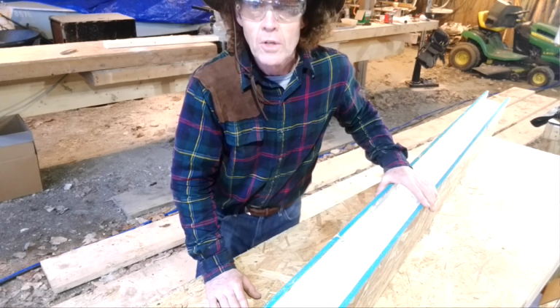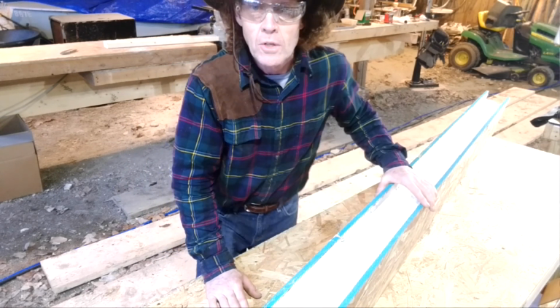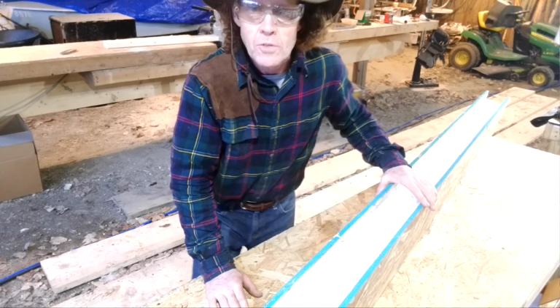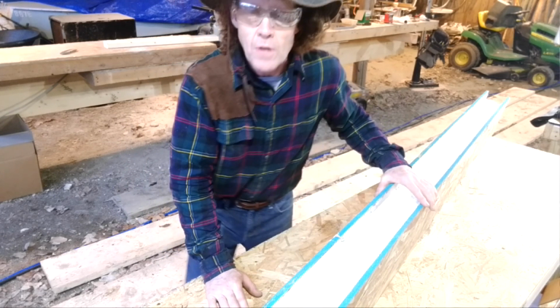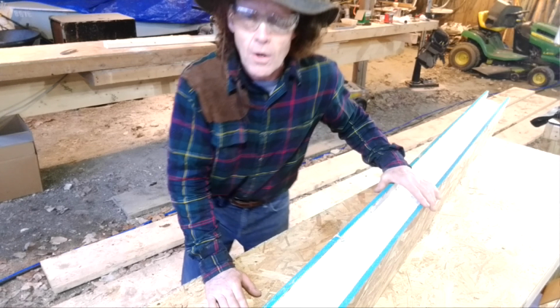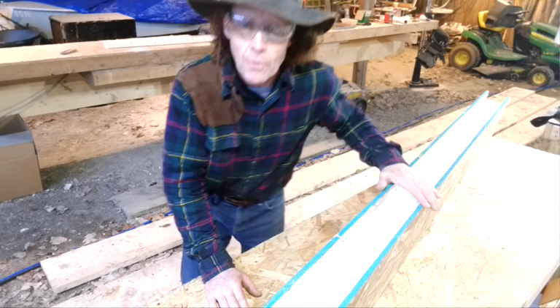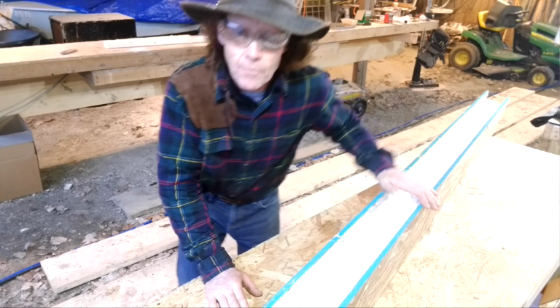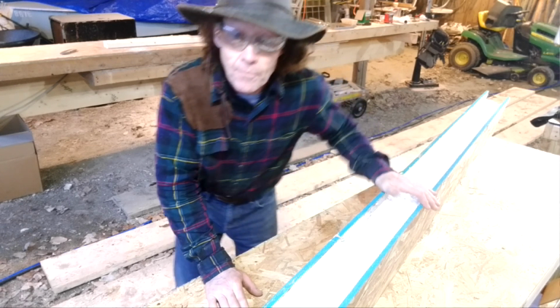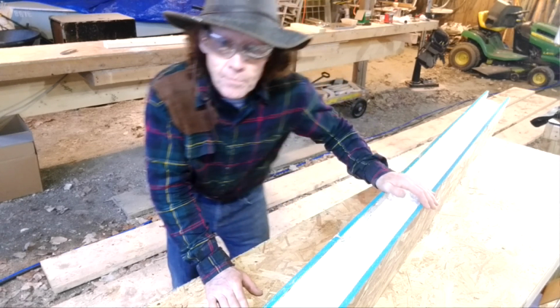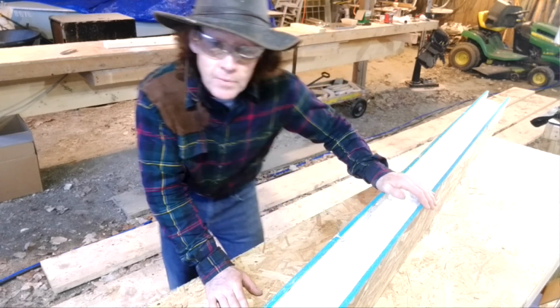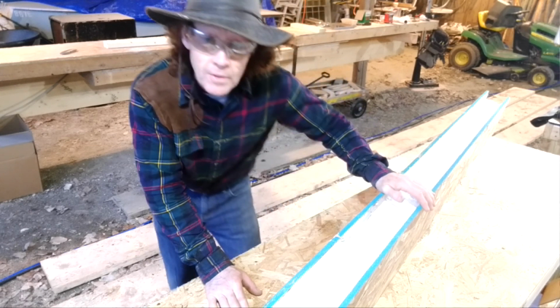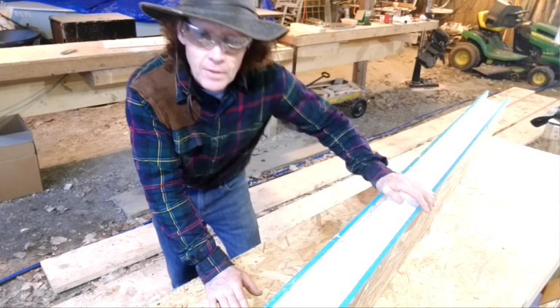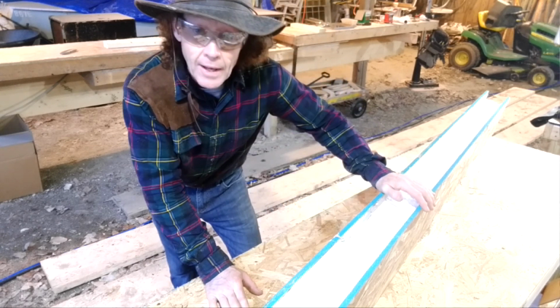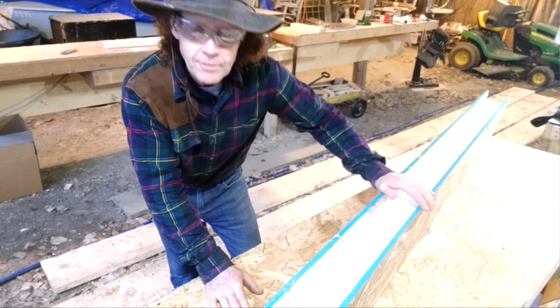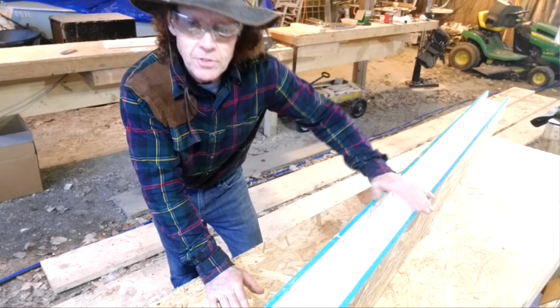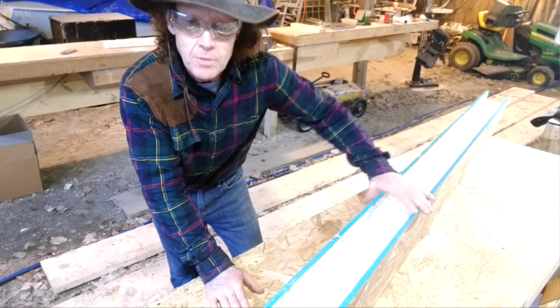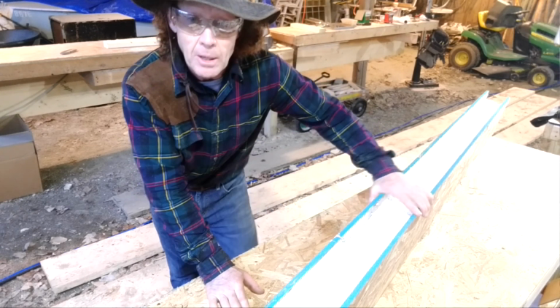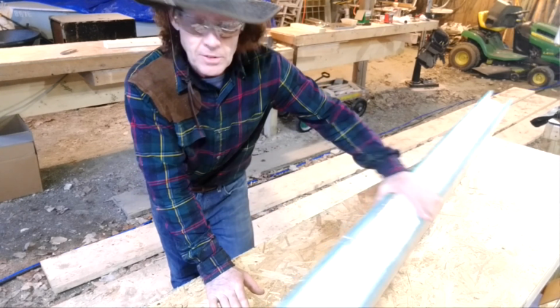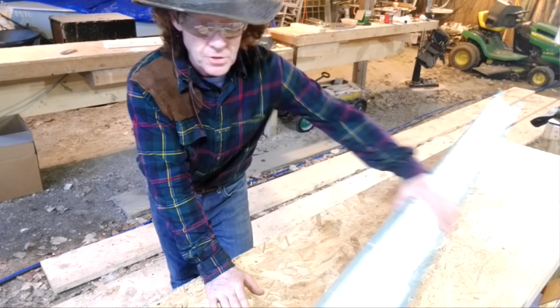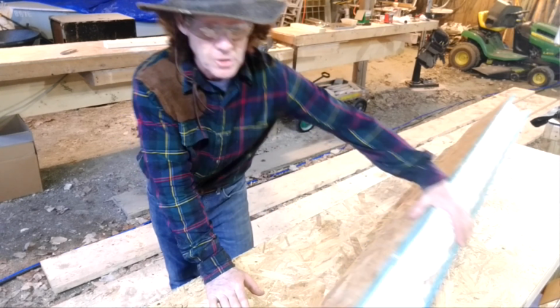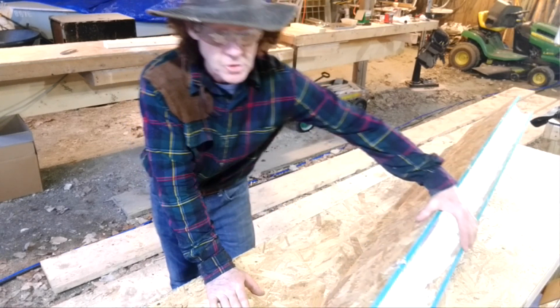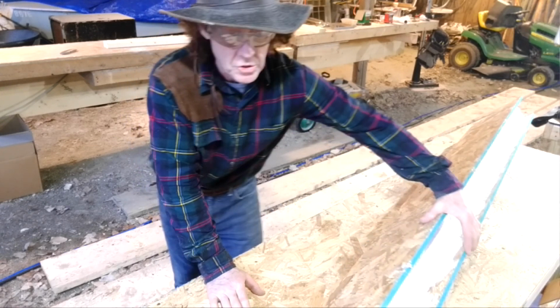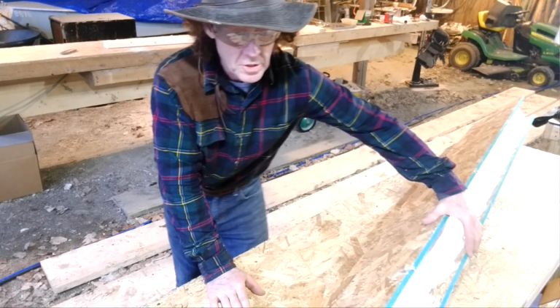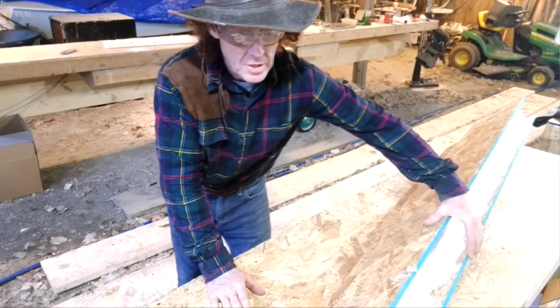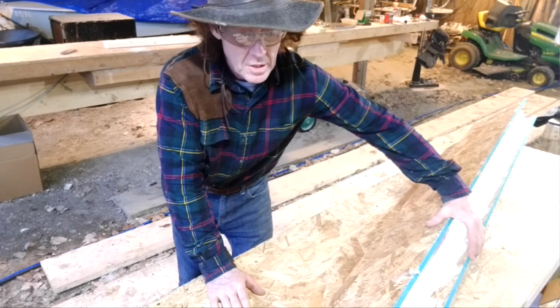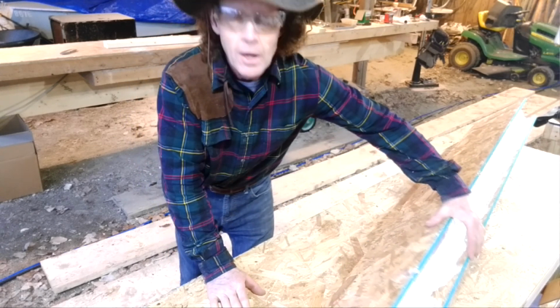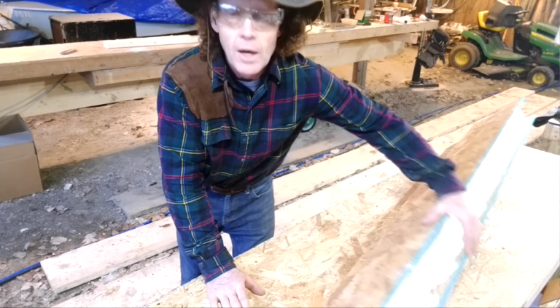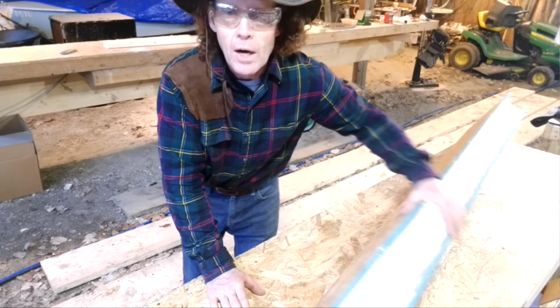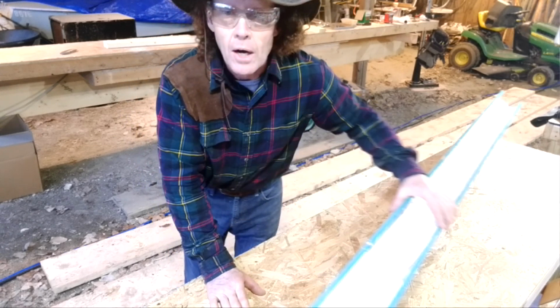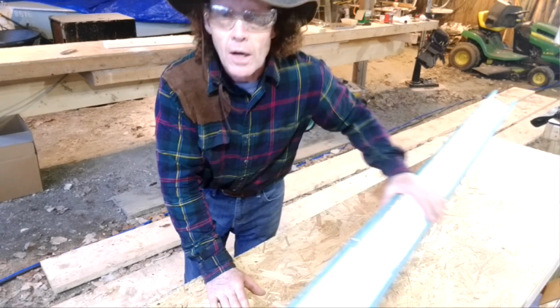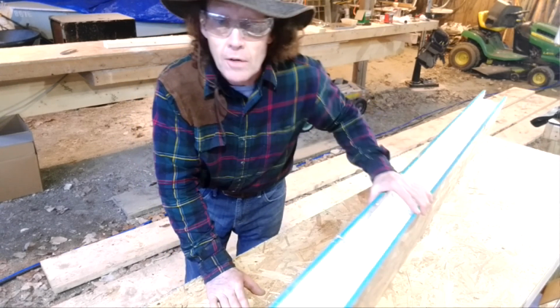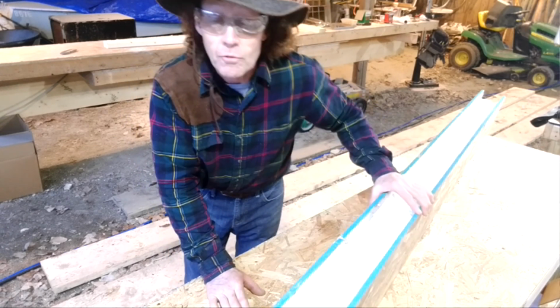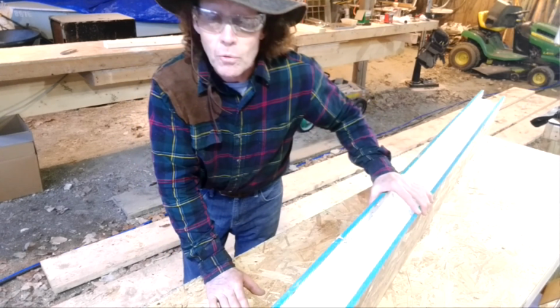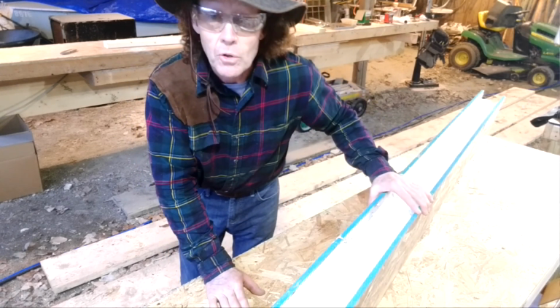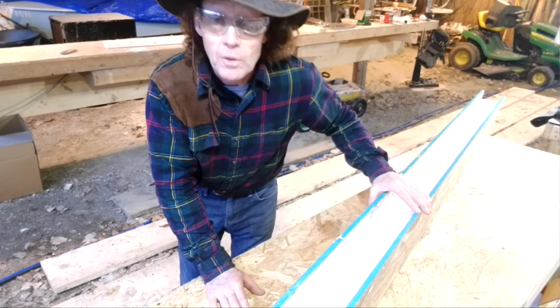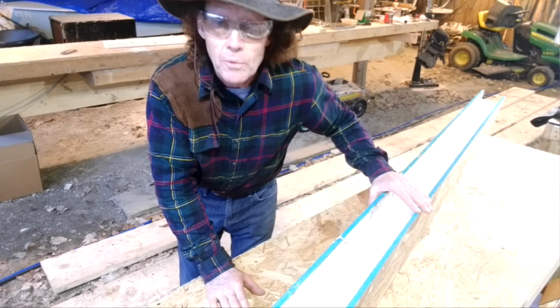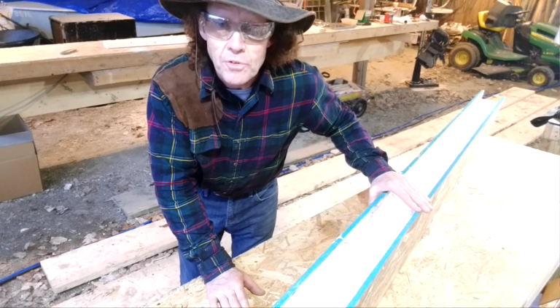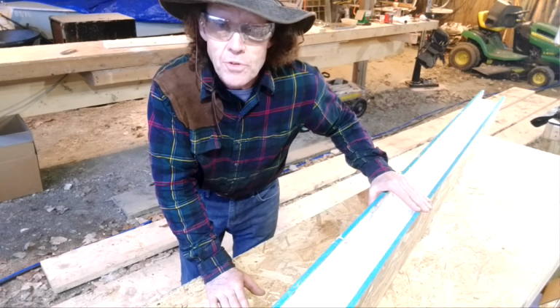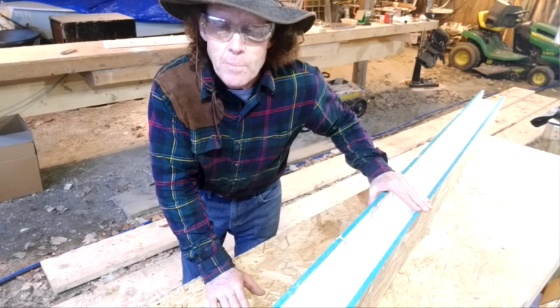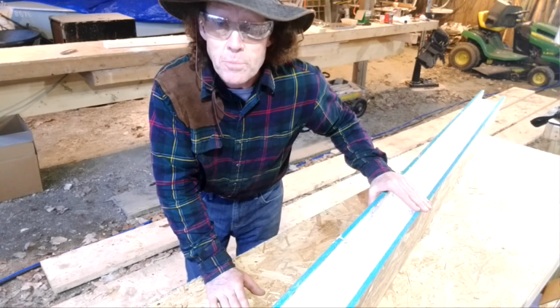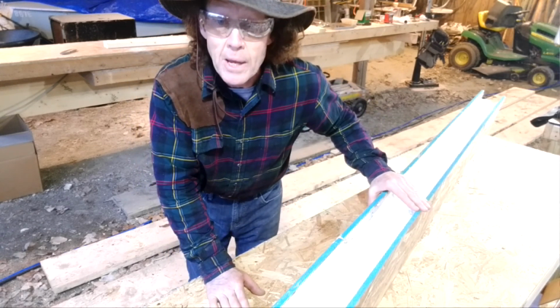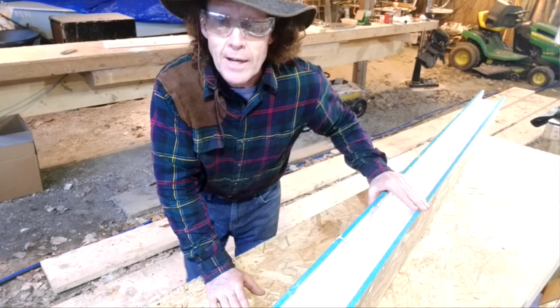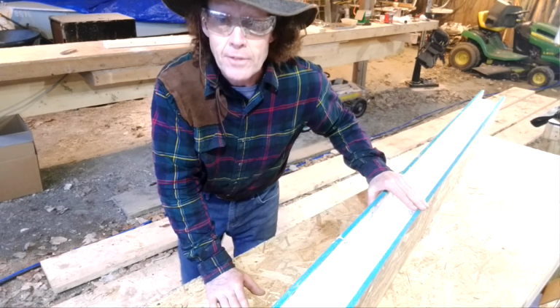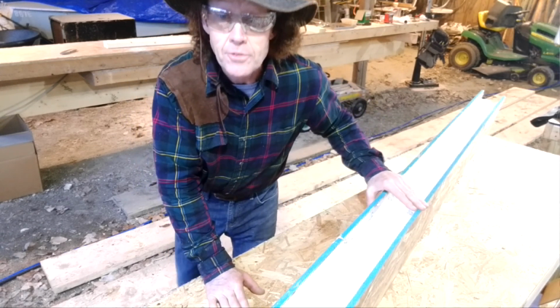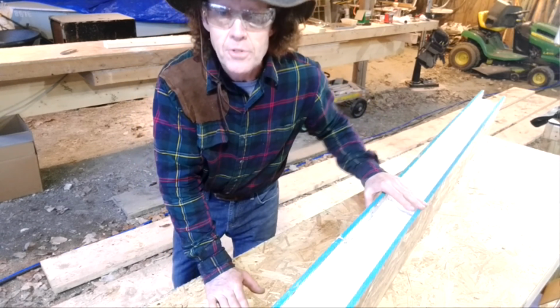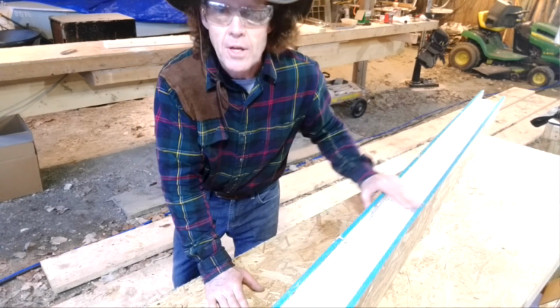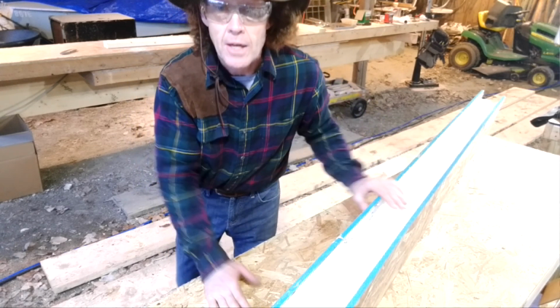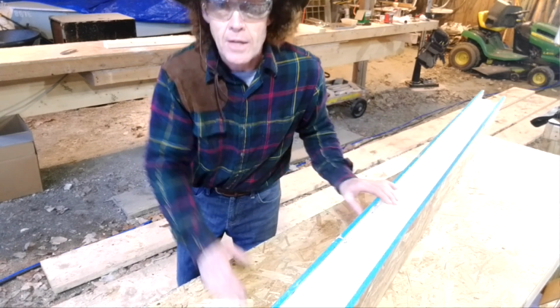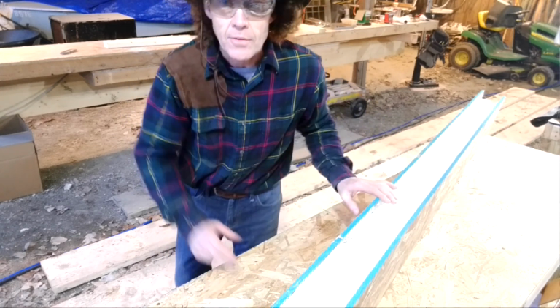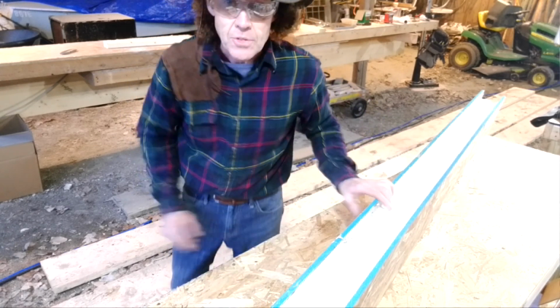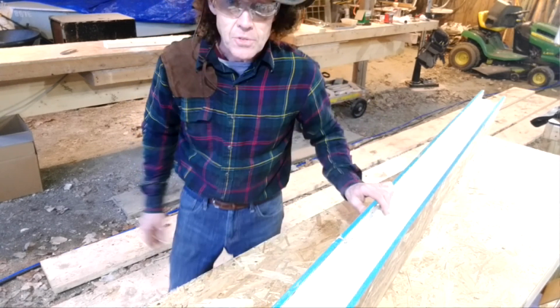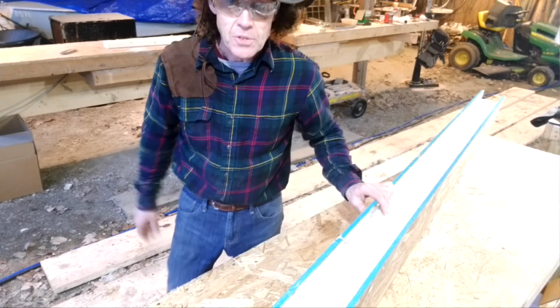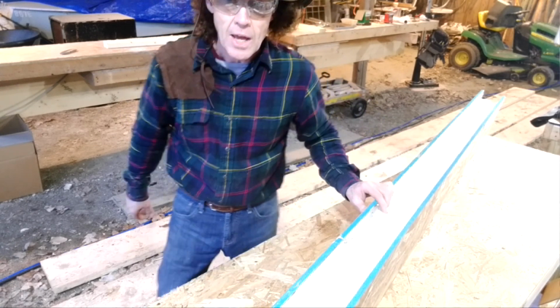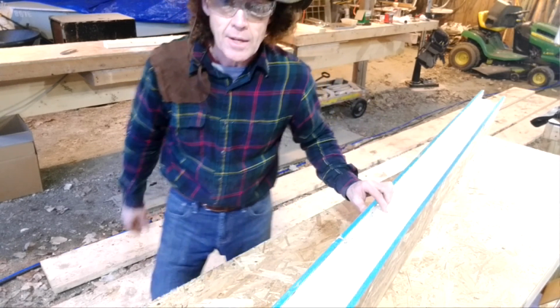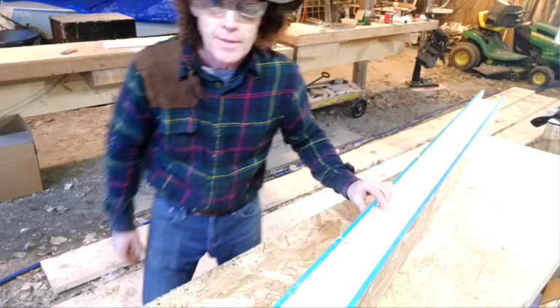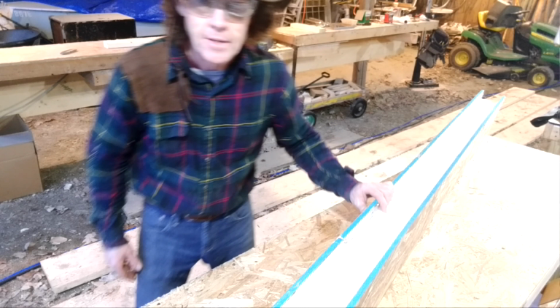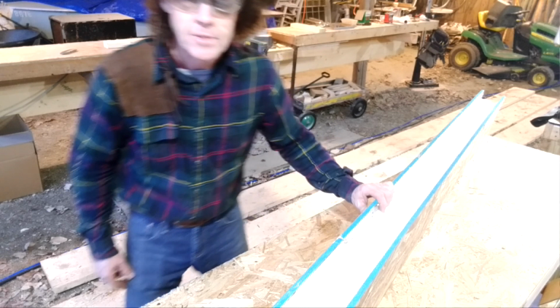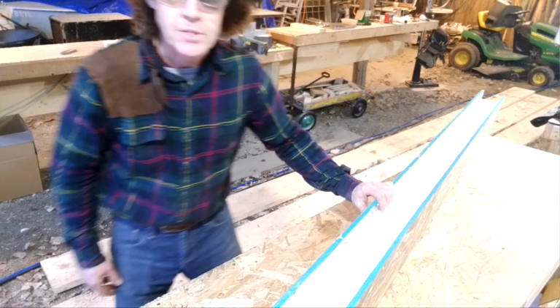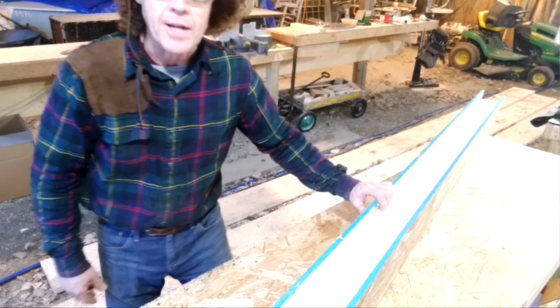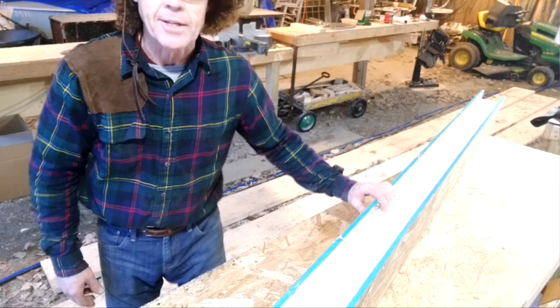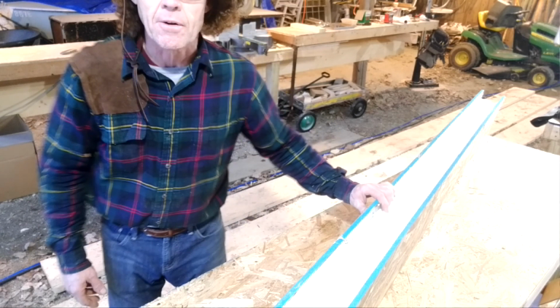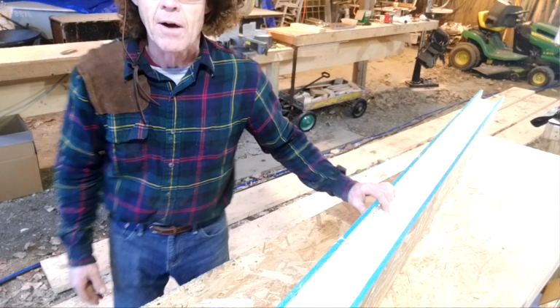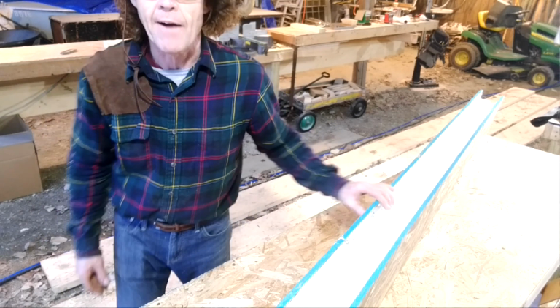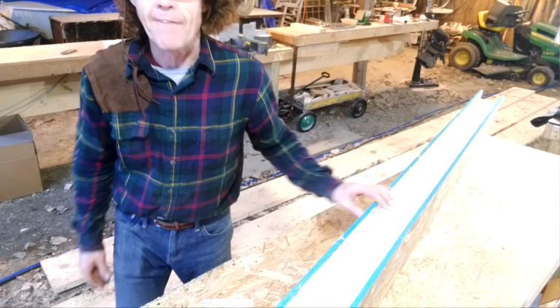In this case most of it's going to be 2x4s. That's the basics of working with SIPs panels, and this is Kent signing off.